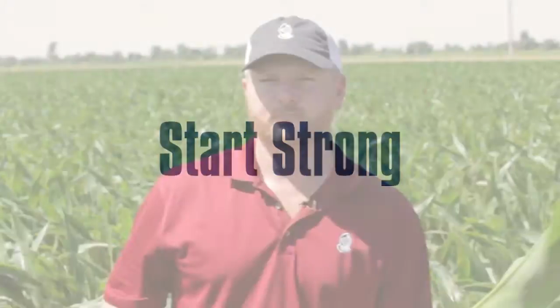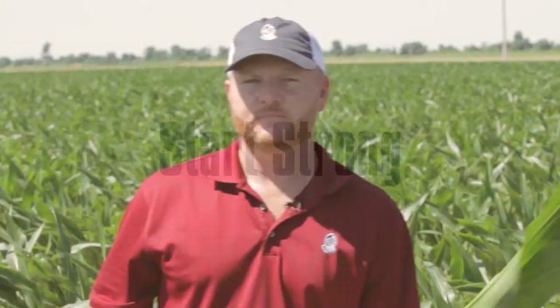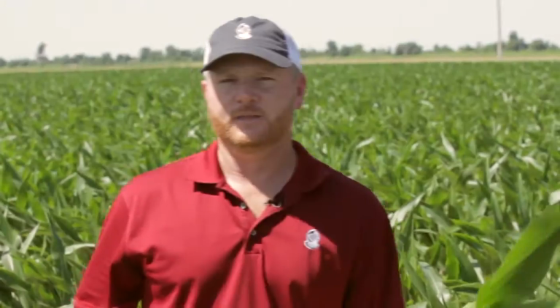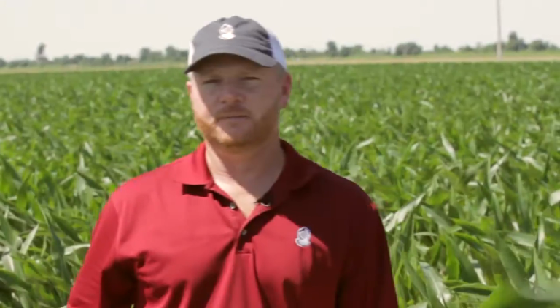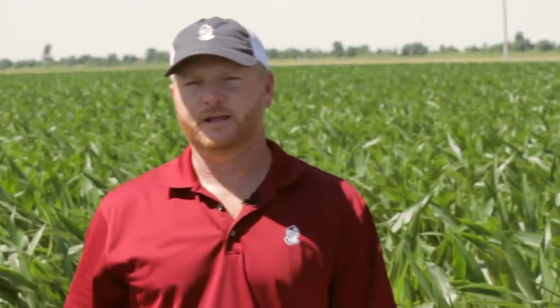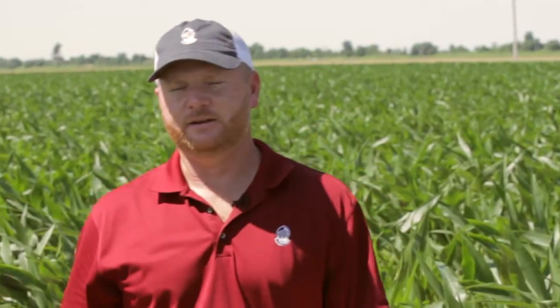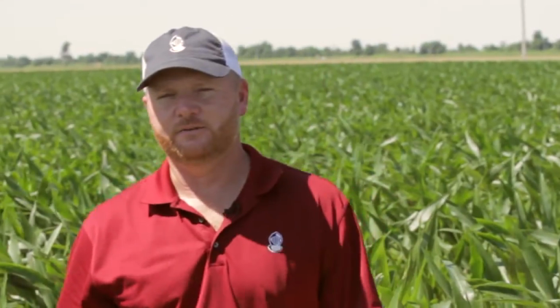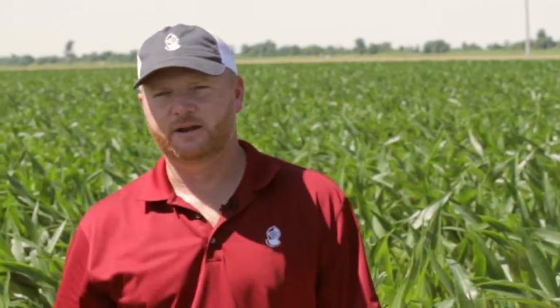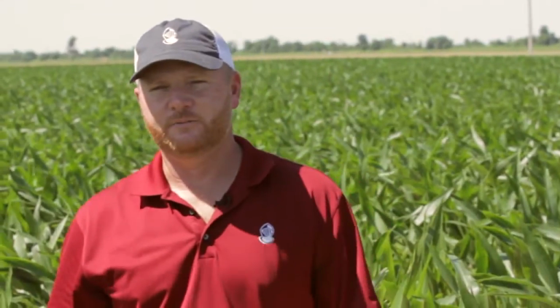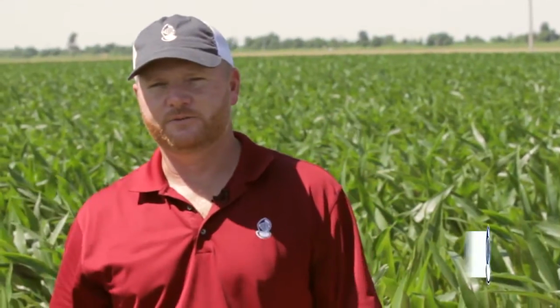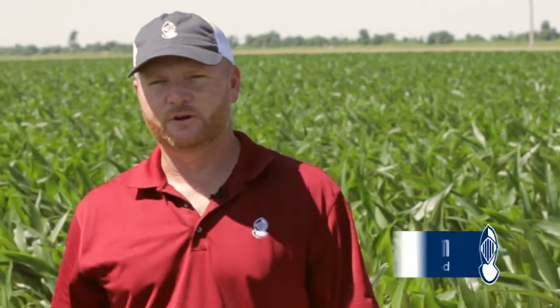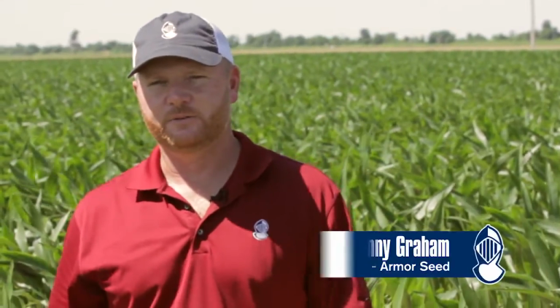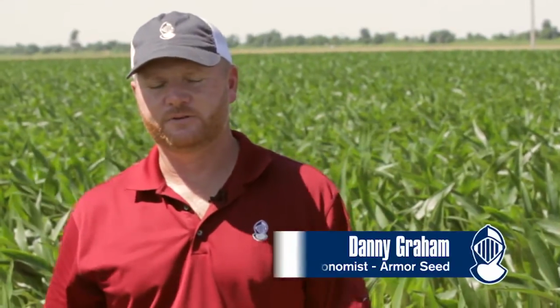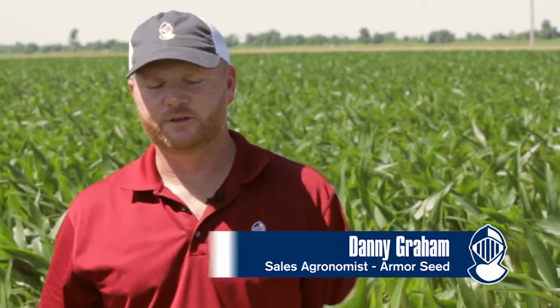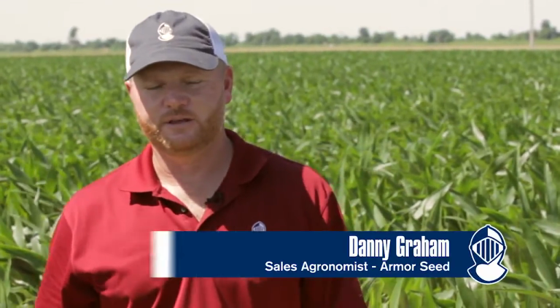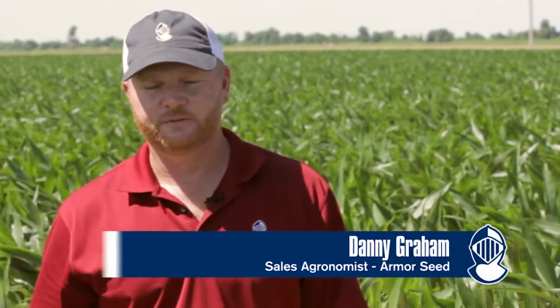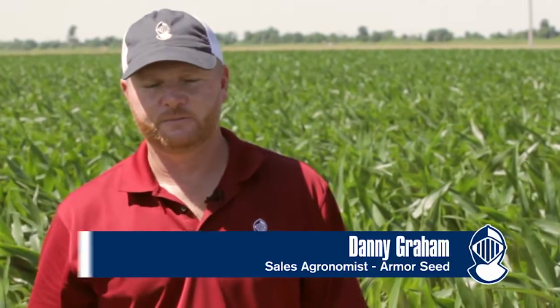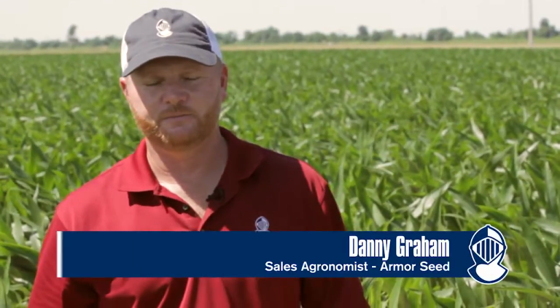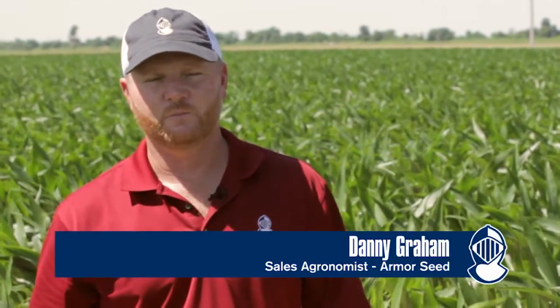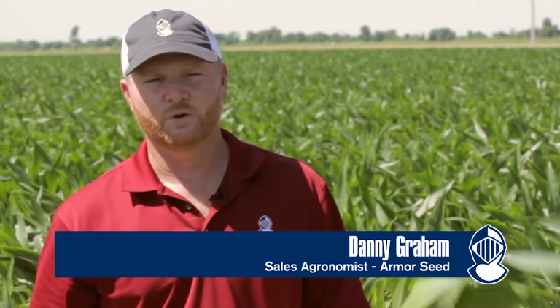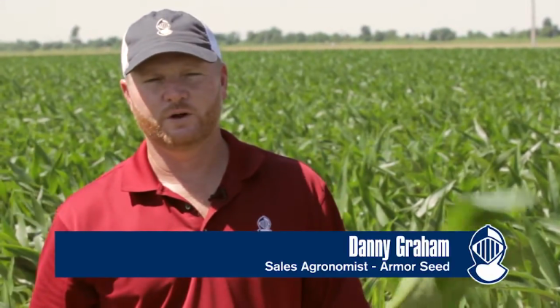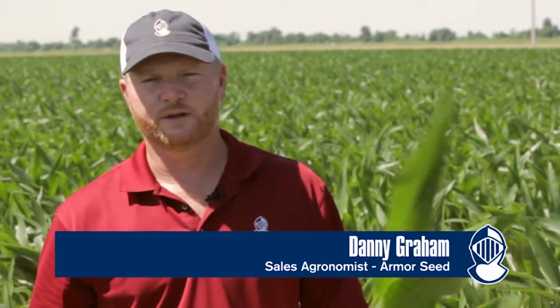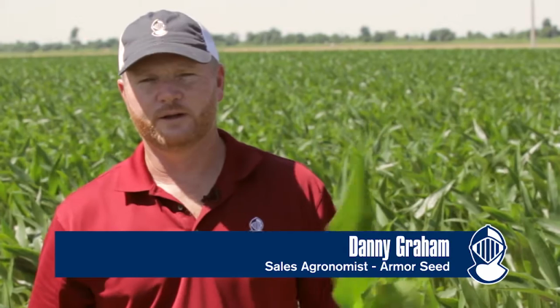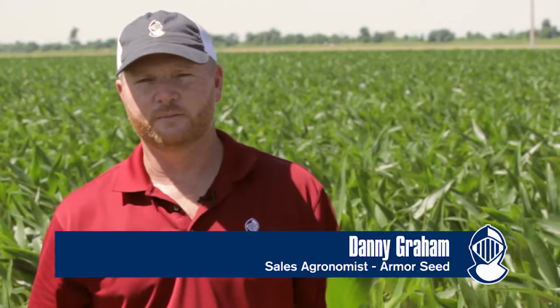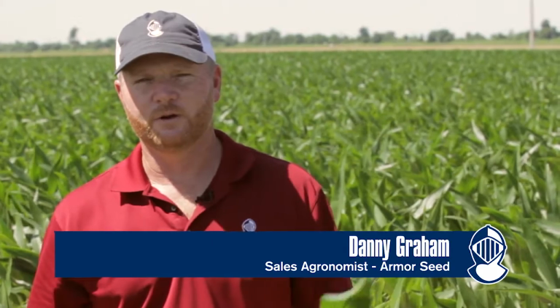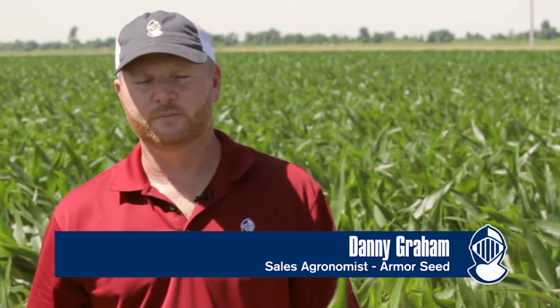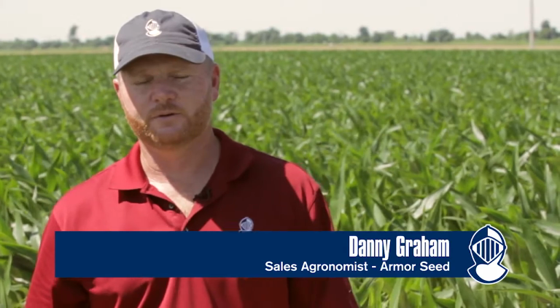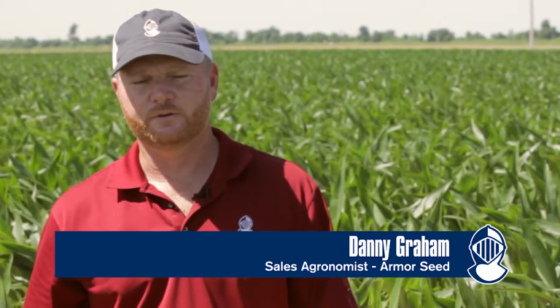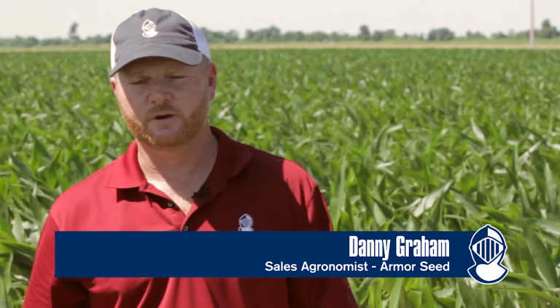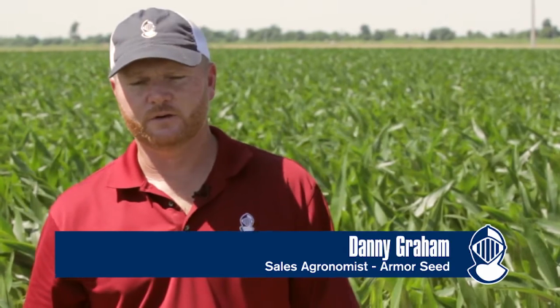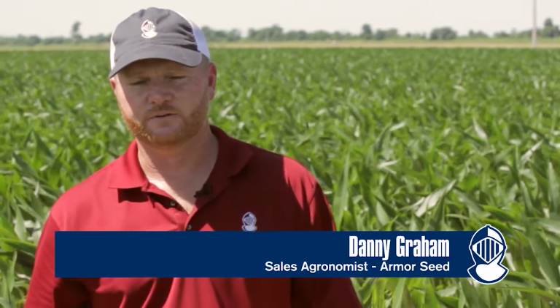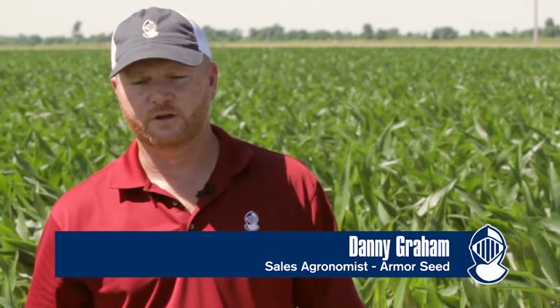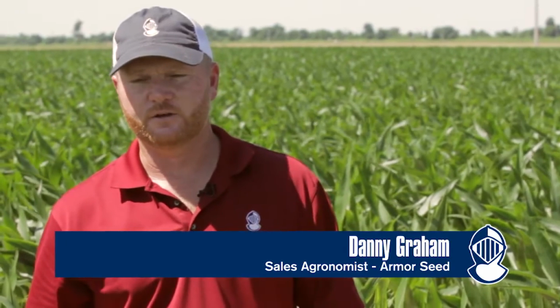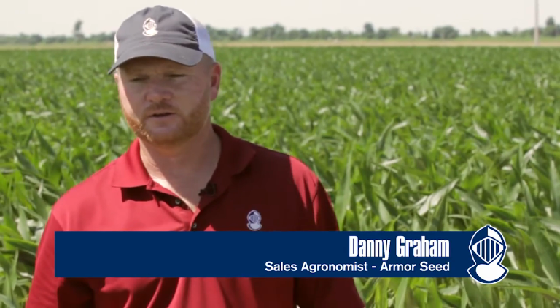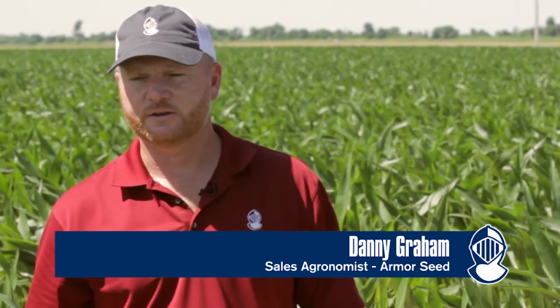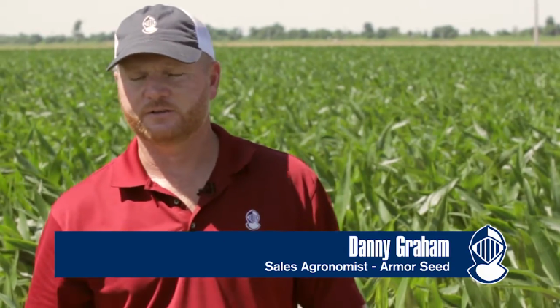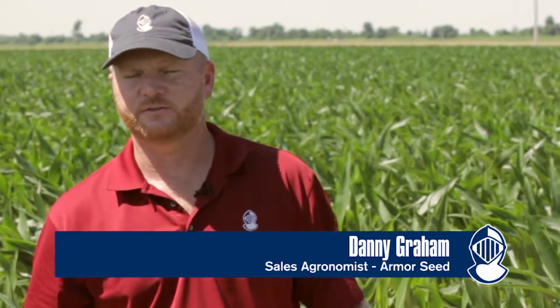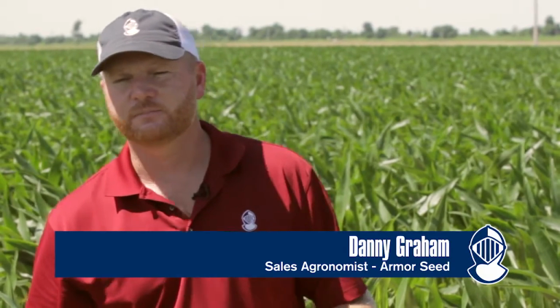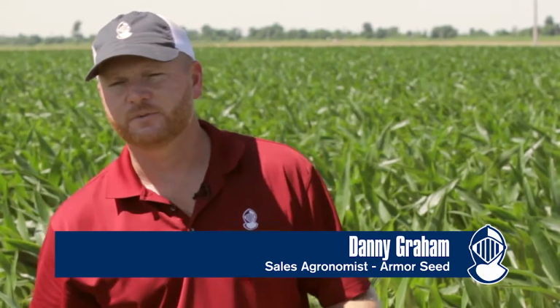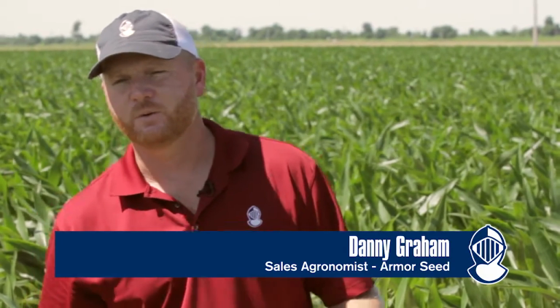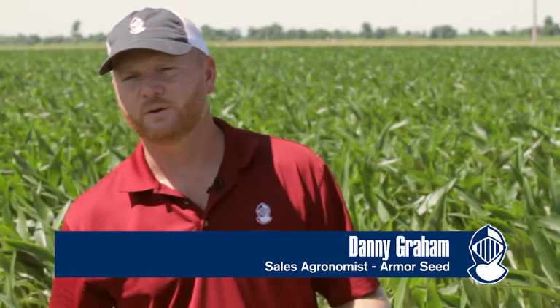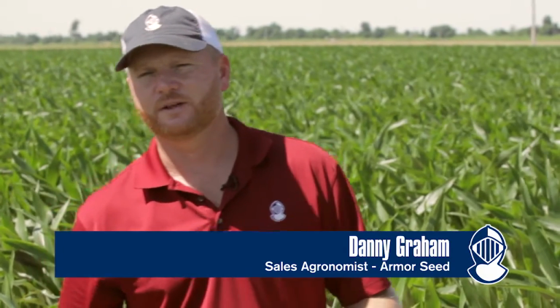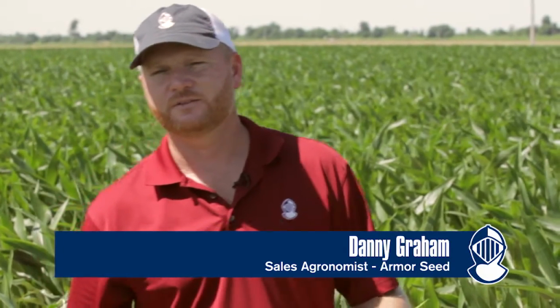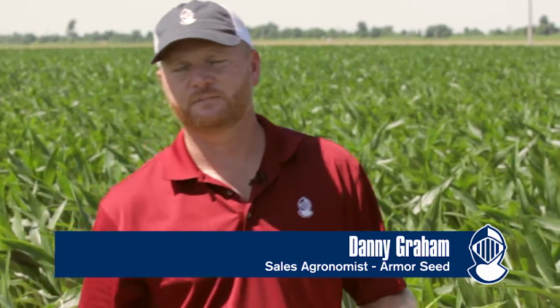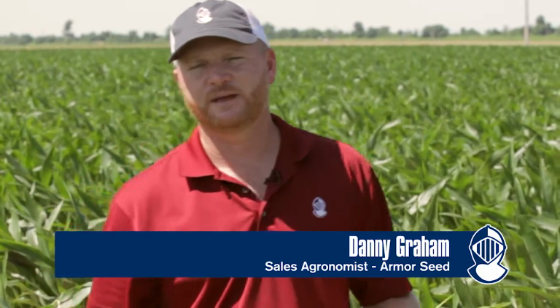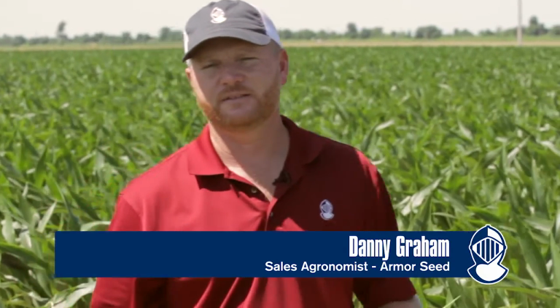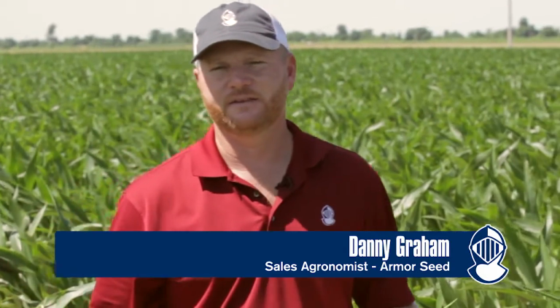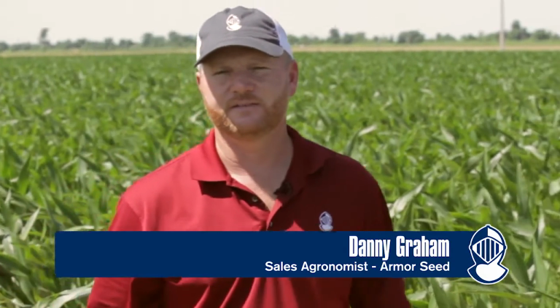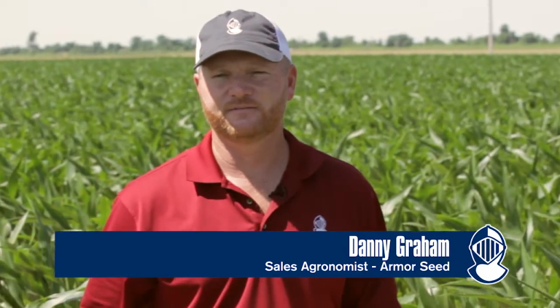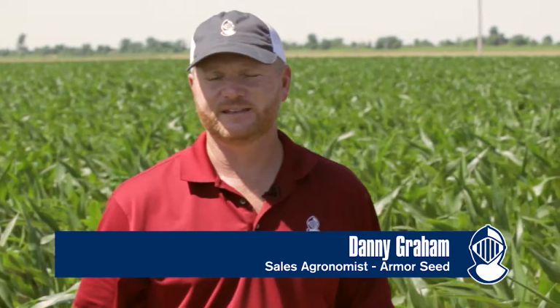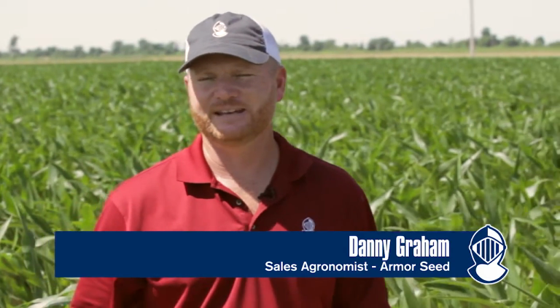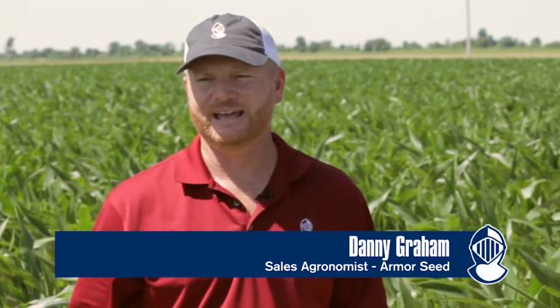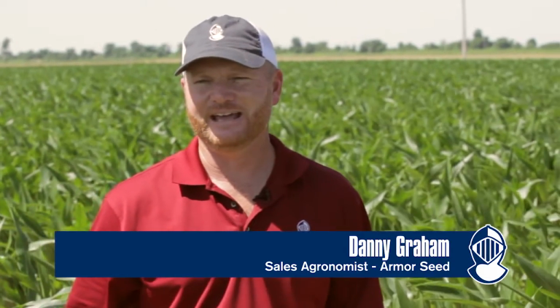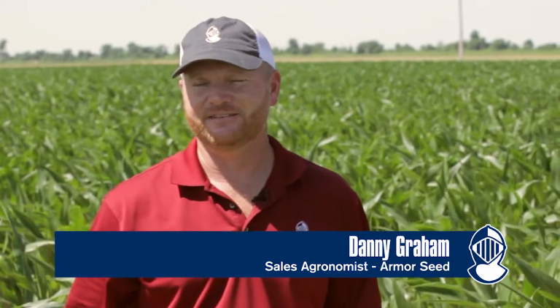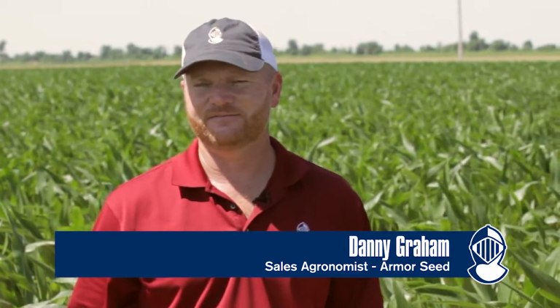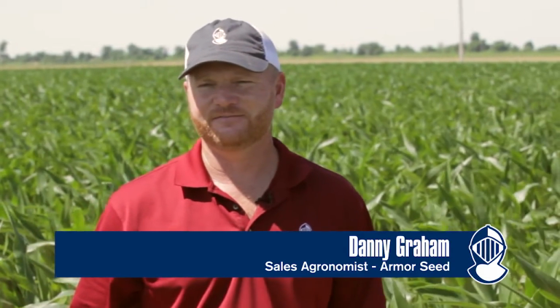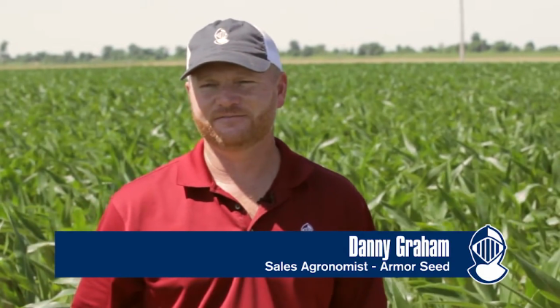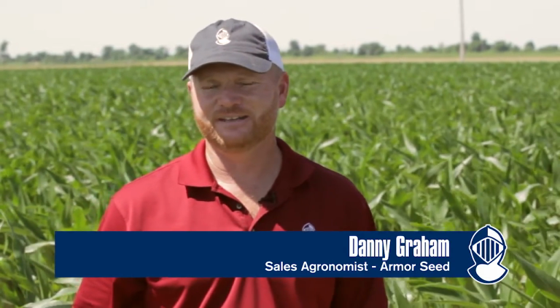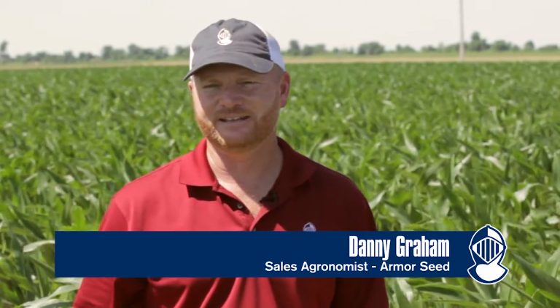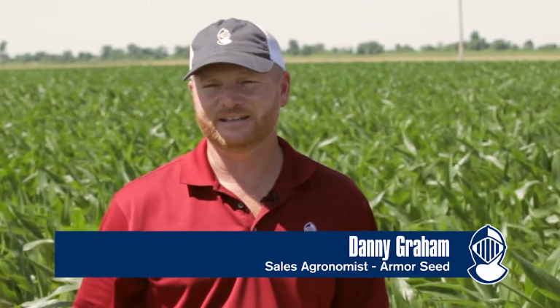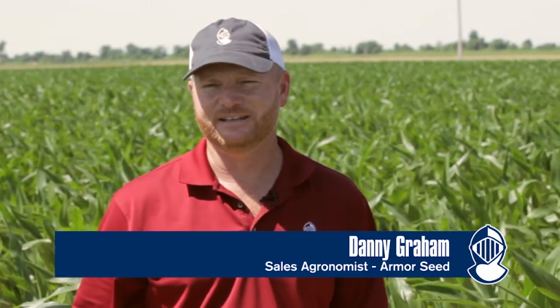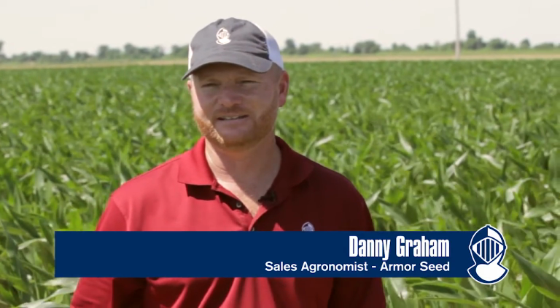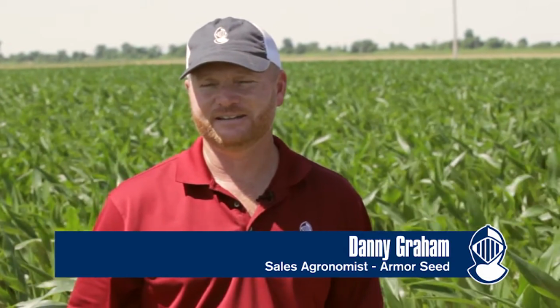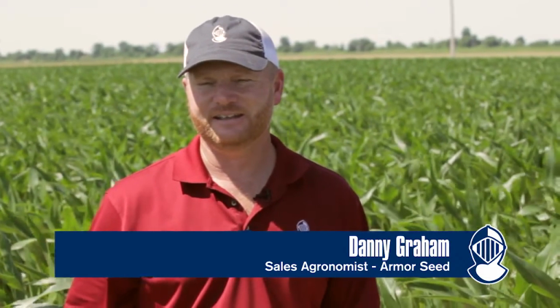I'm Danny Graham with Armor Seed. We're in Marmaduke, Arkansas, looking at some corn that's about the V9, V10 stage.